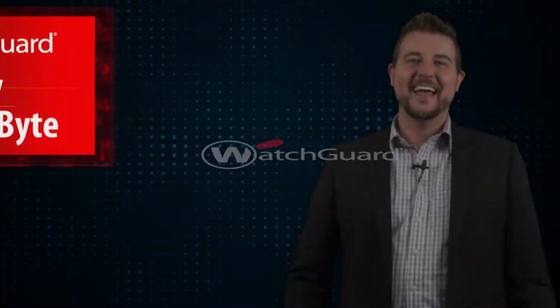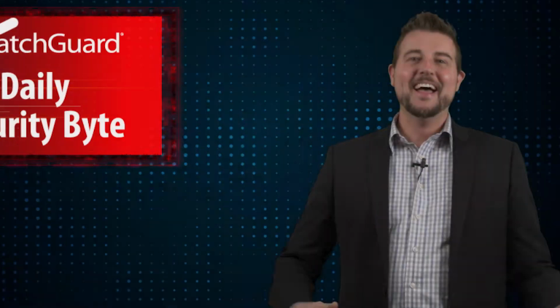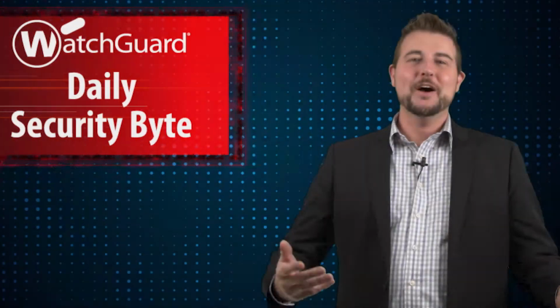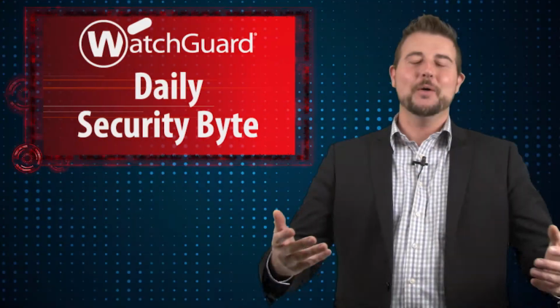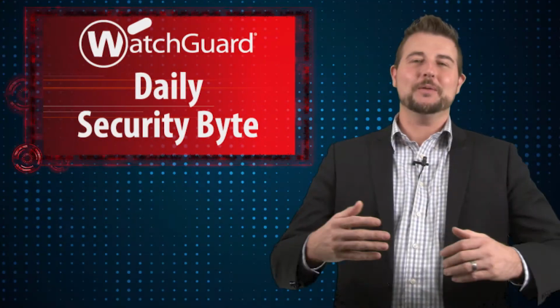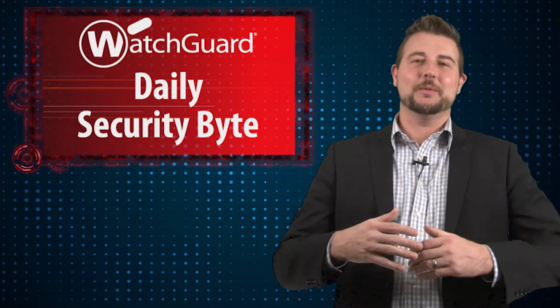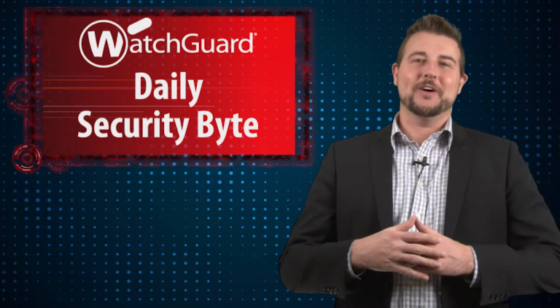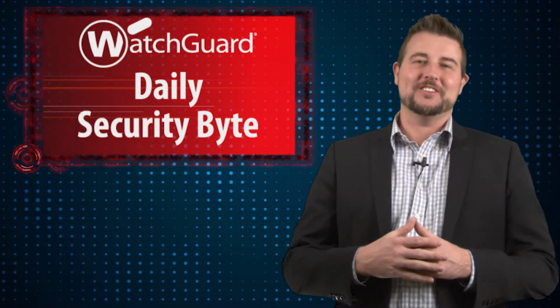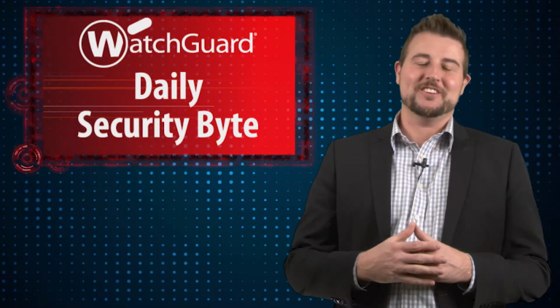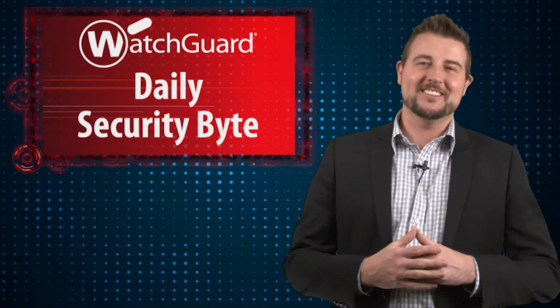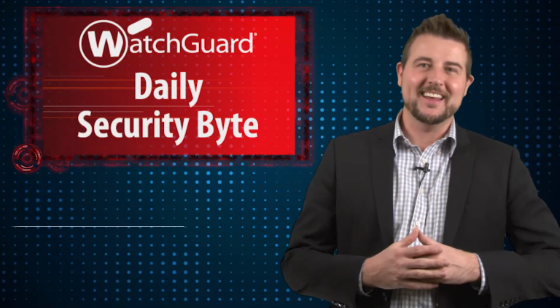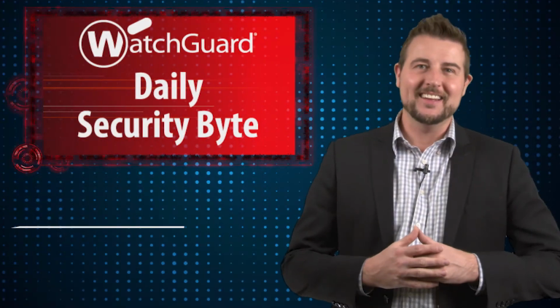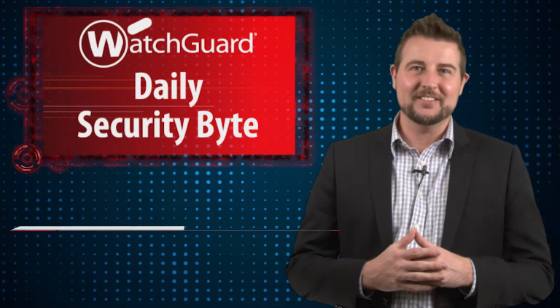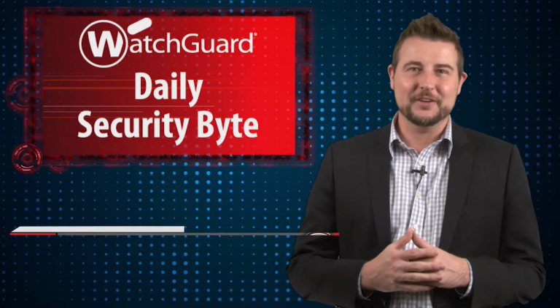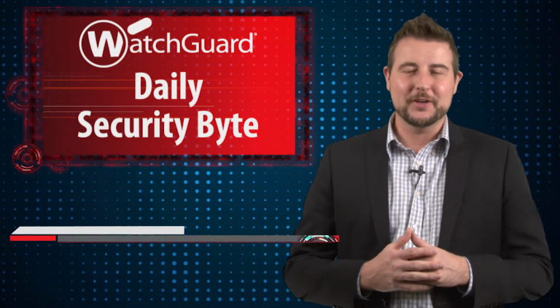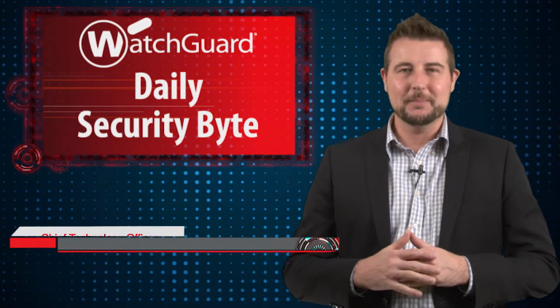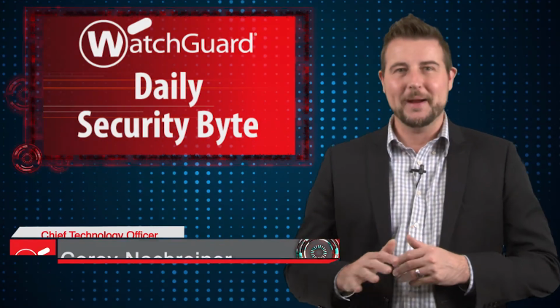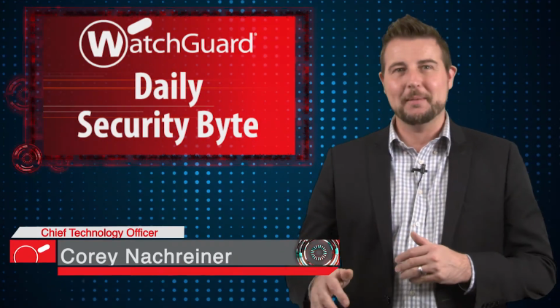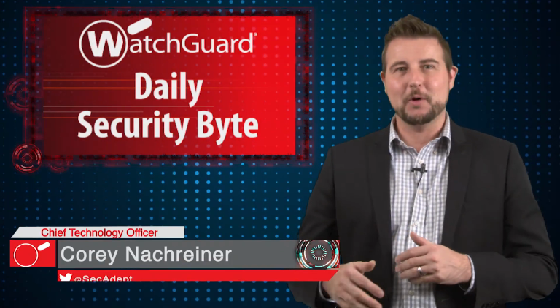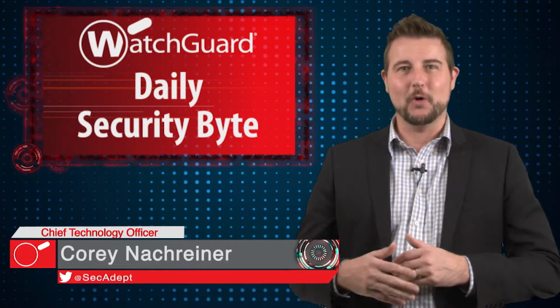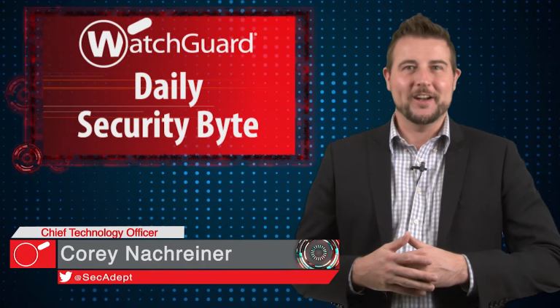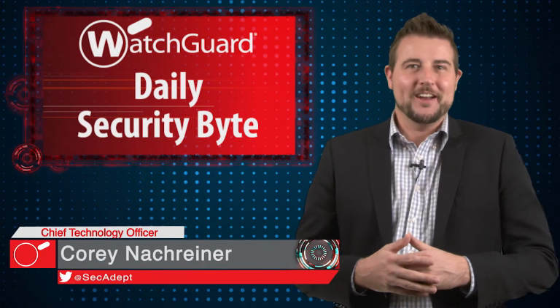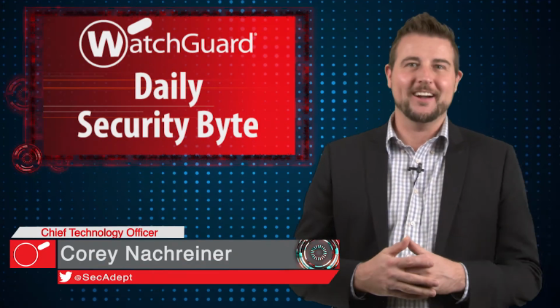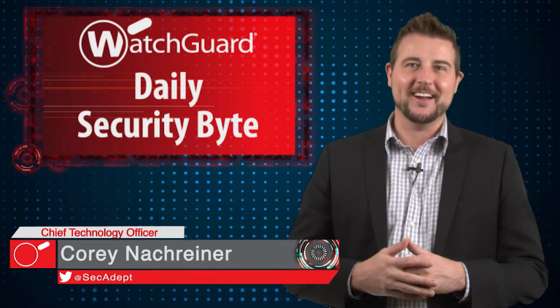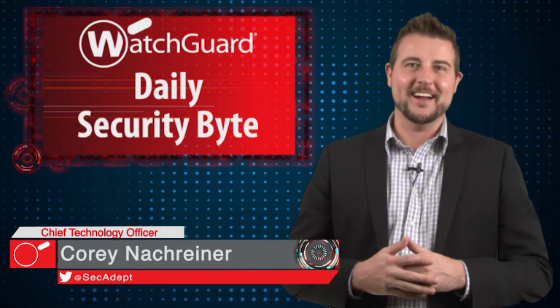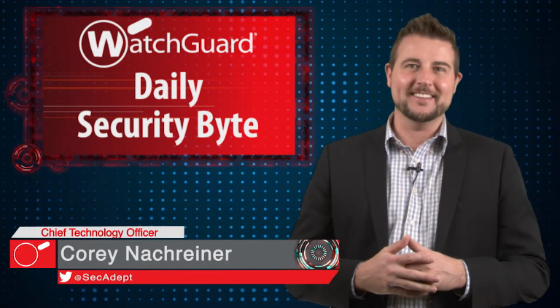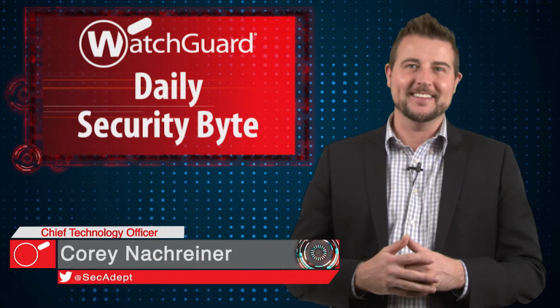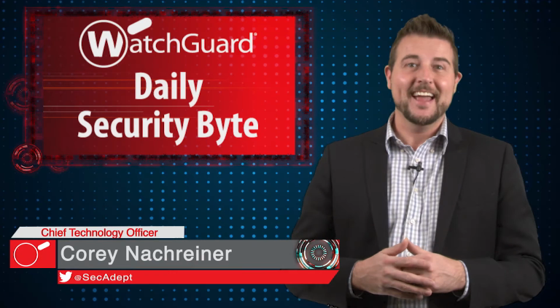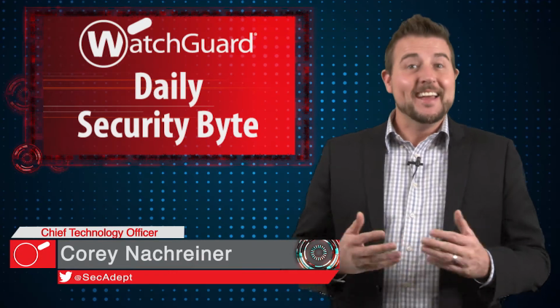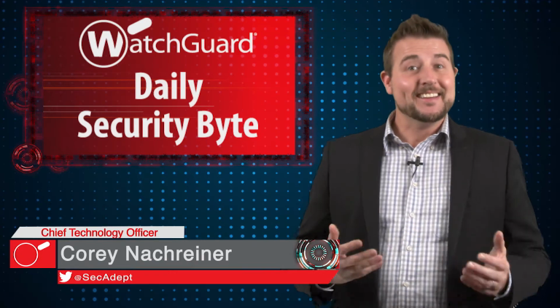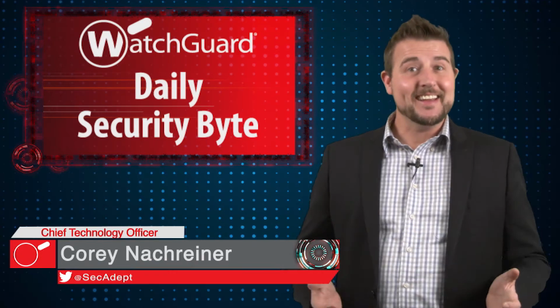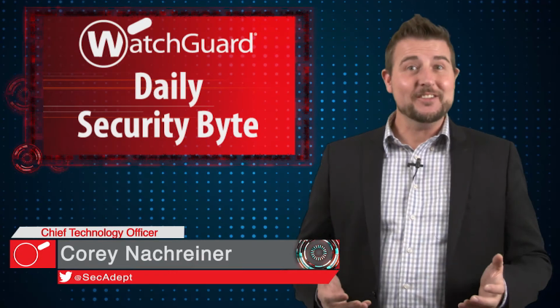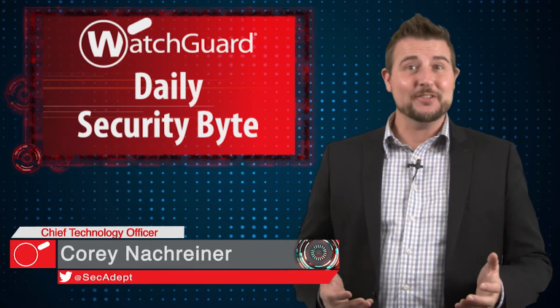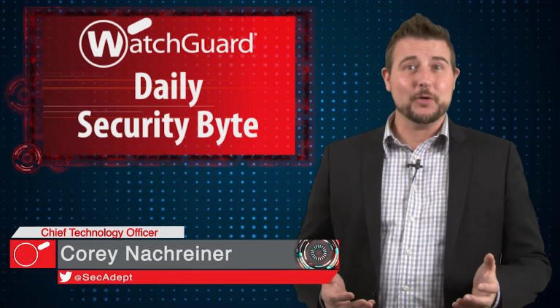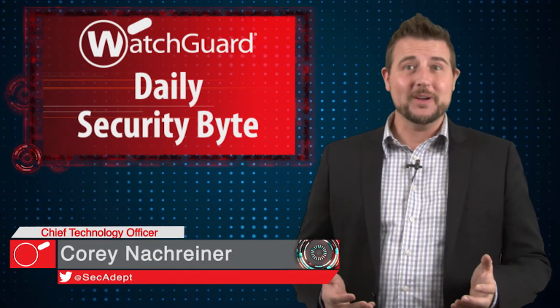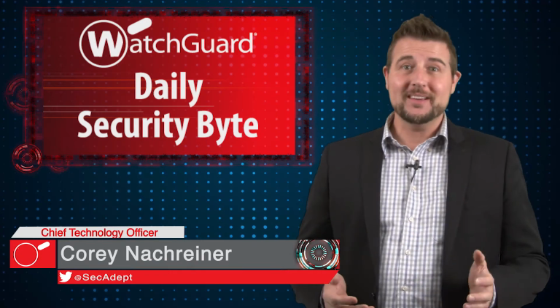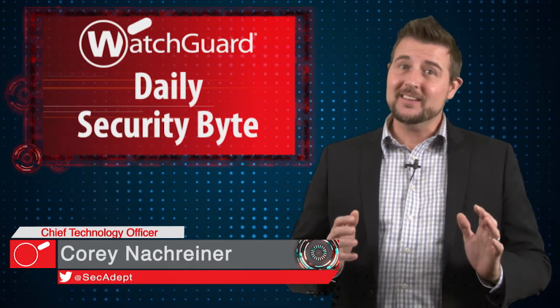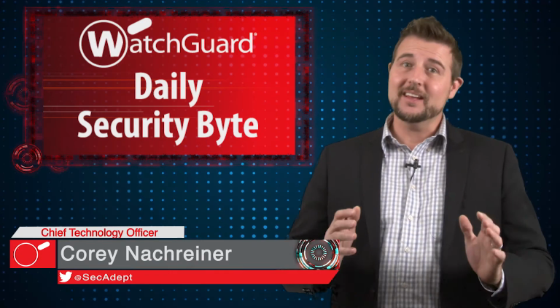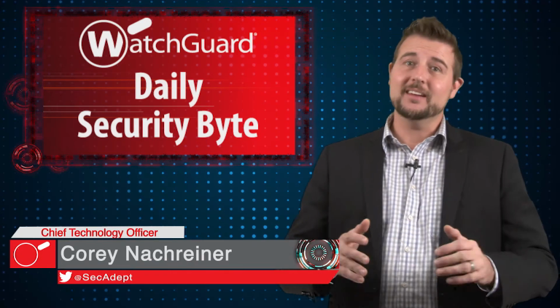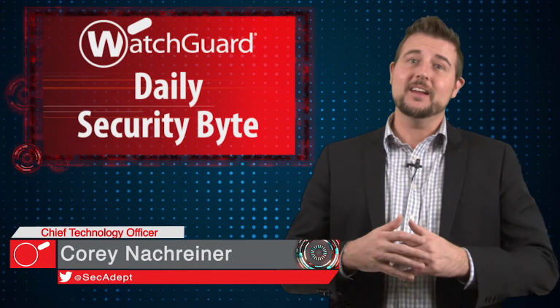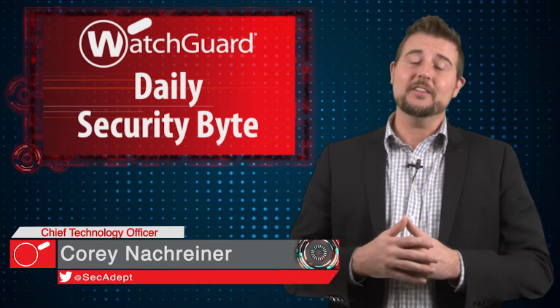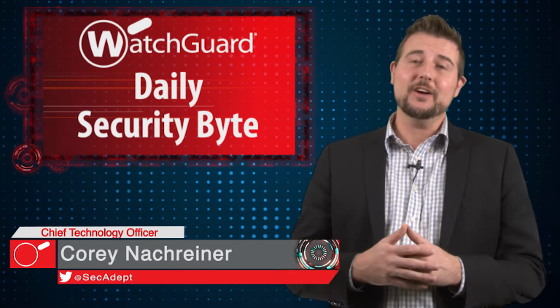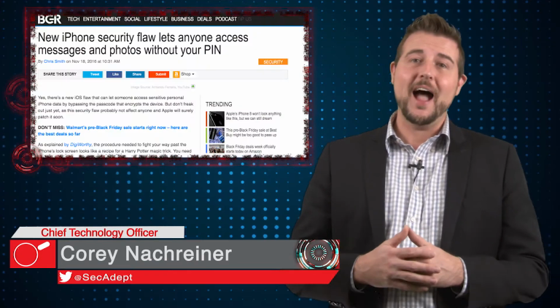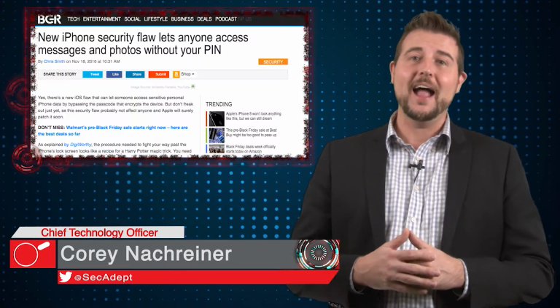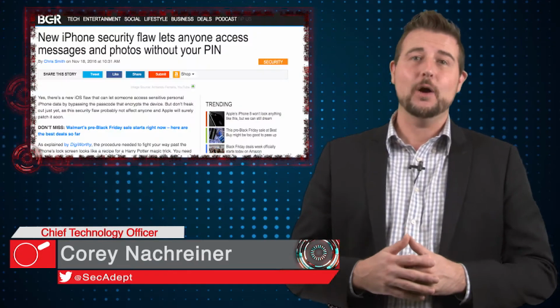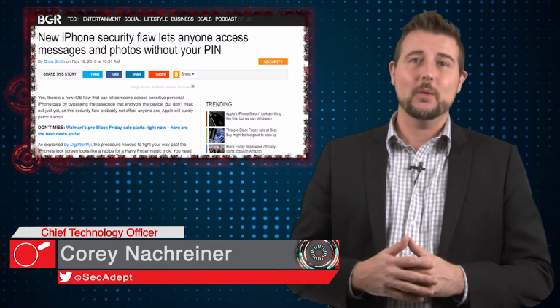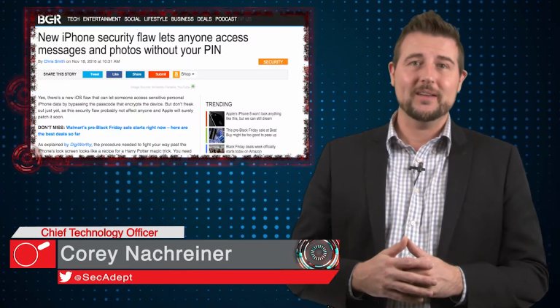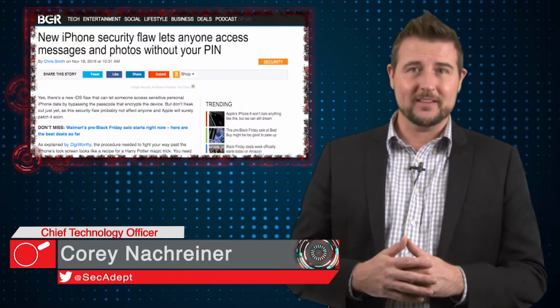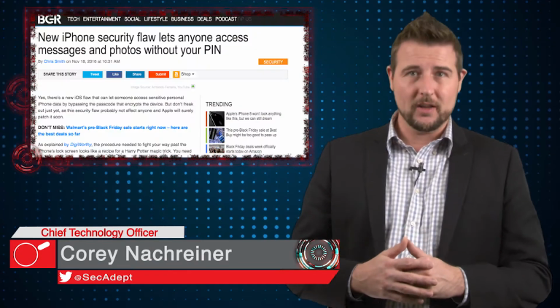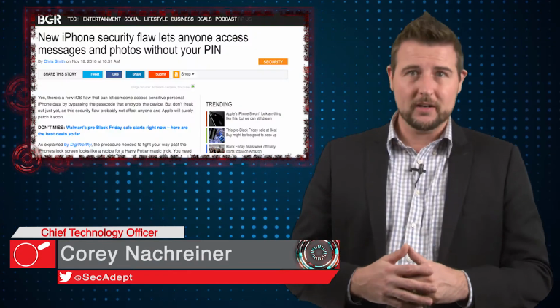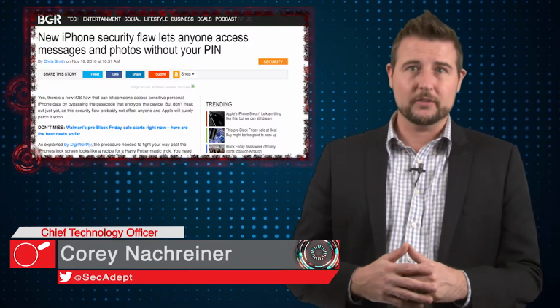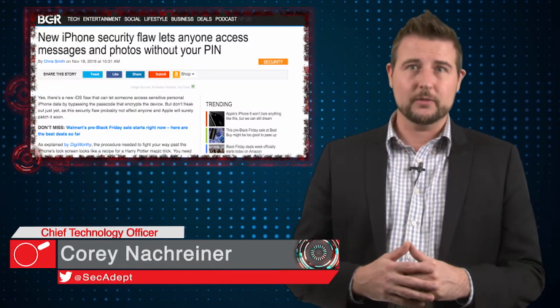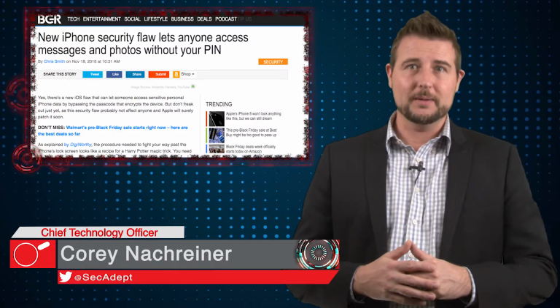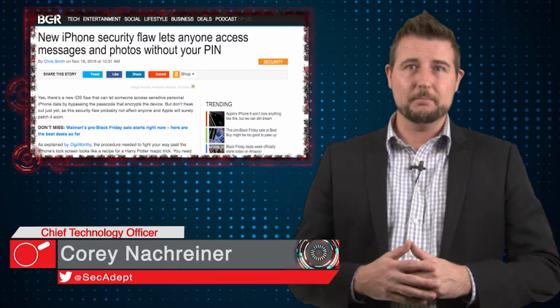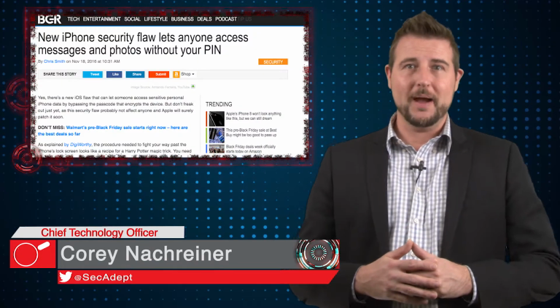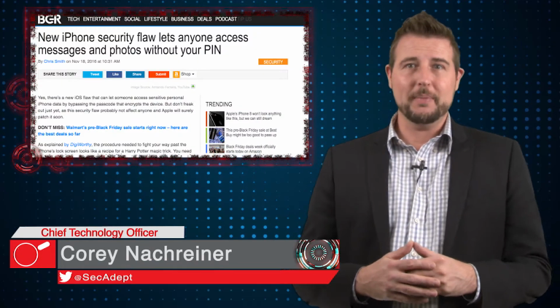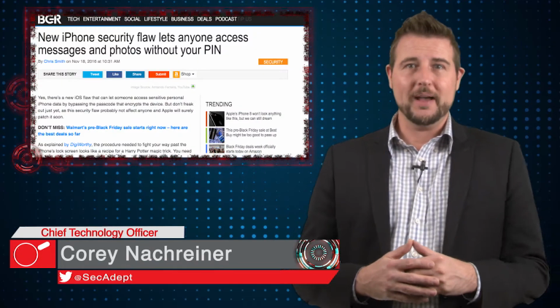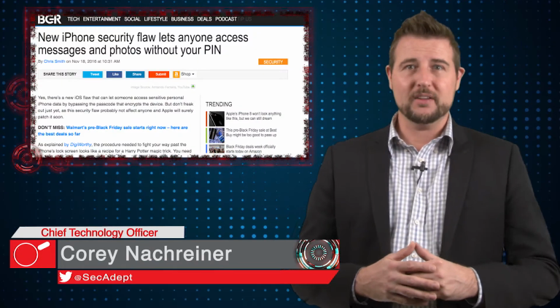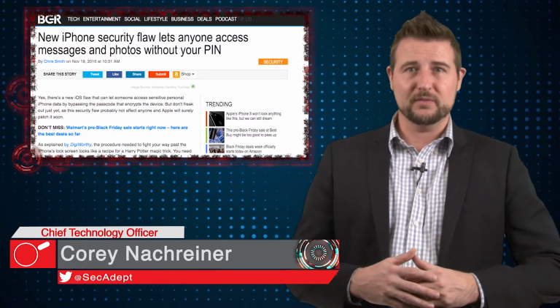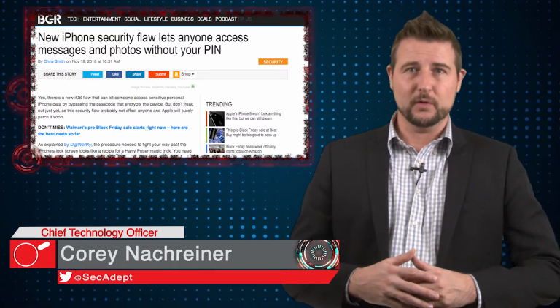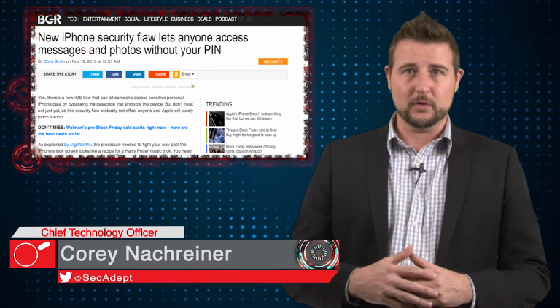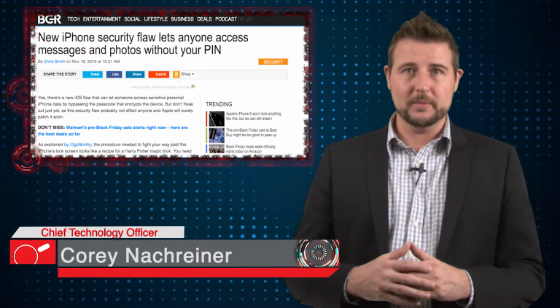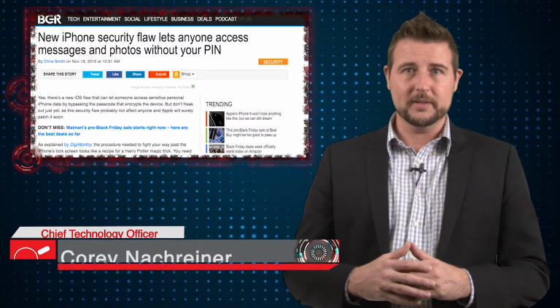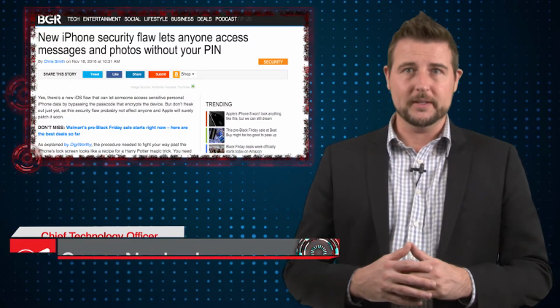Welcome to WatchGuard's Daily Security Byte, I'm Cory Nochreiner. Today's story is yet another iOS lock screen bypass vulnerability.